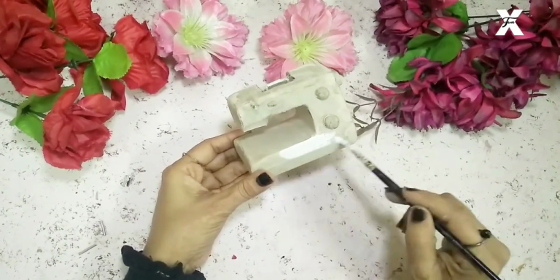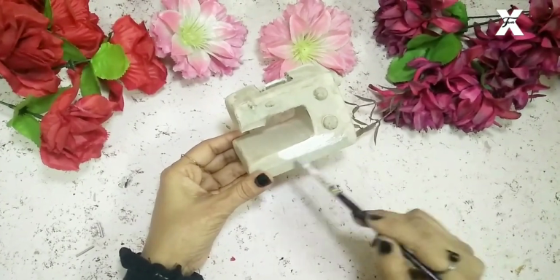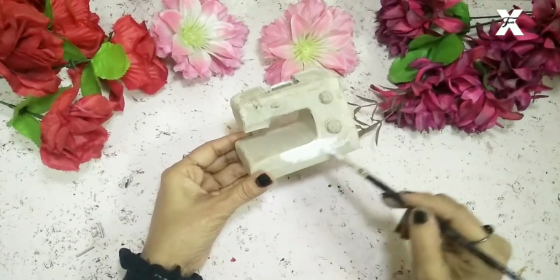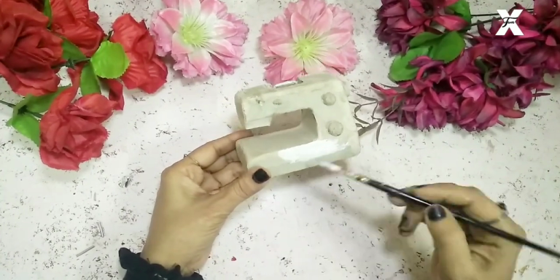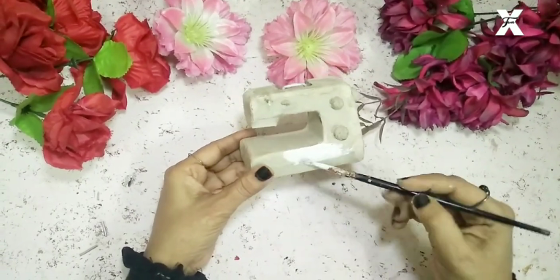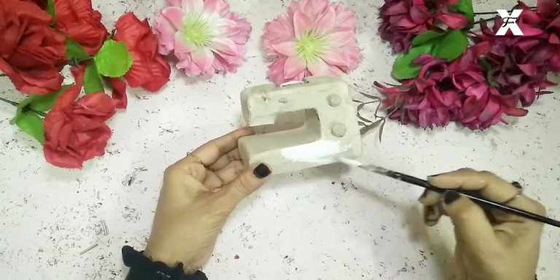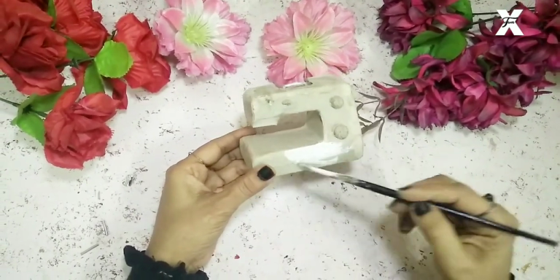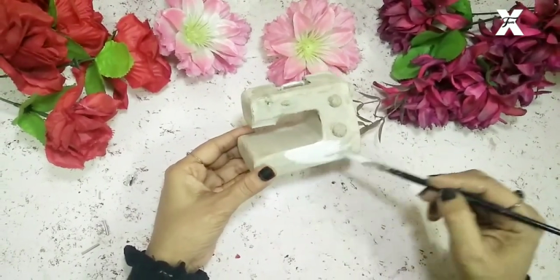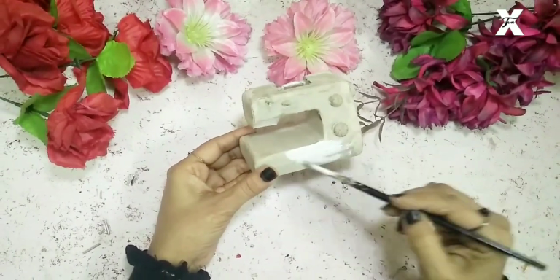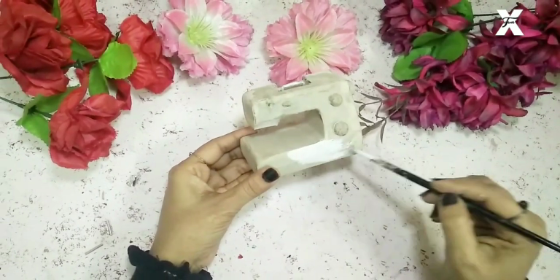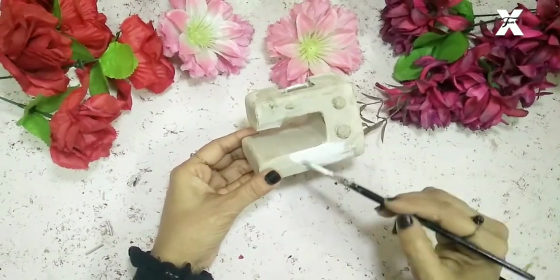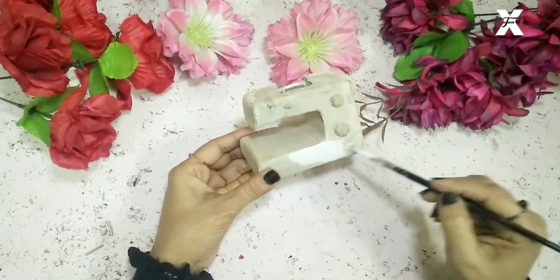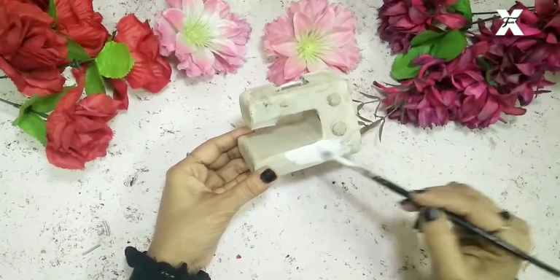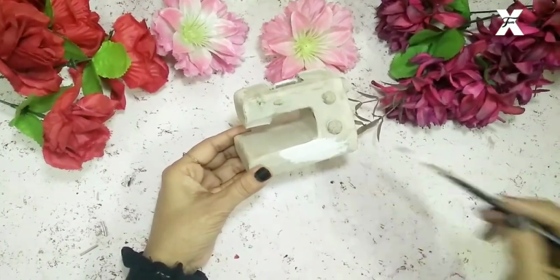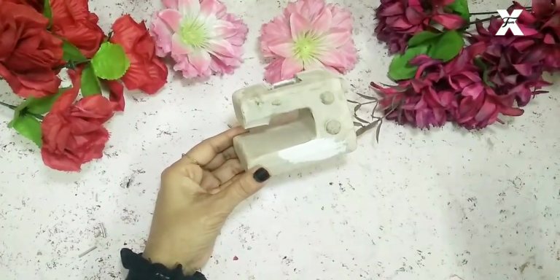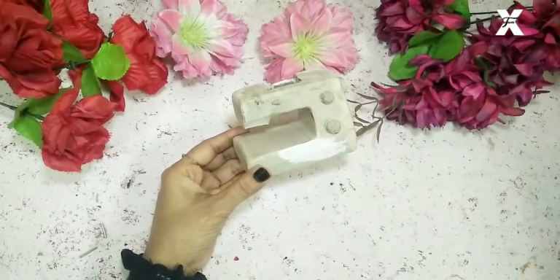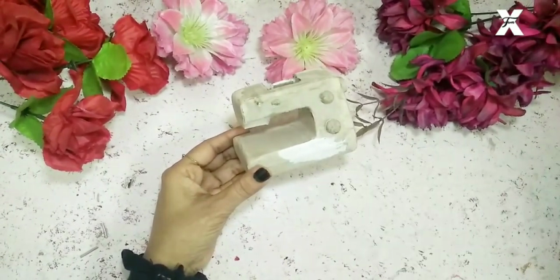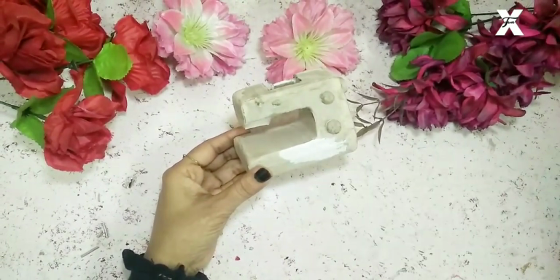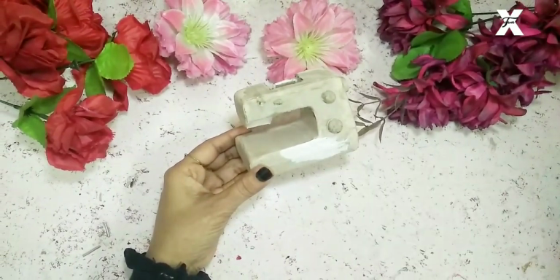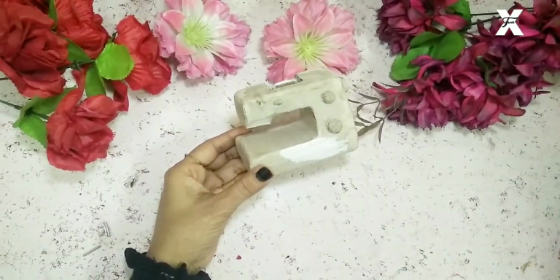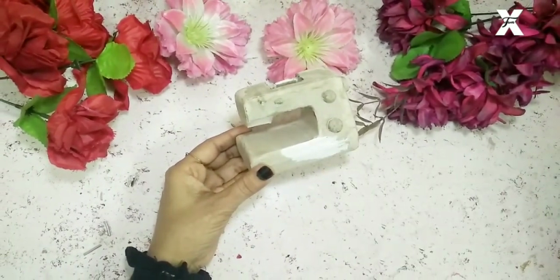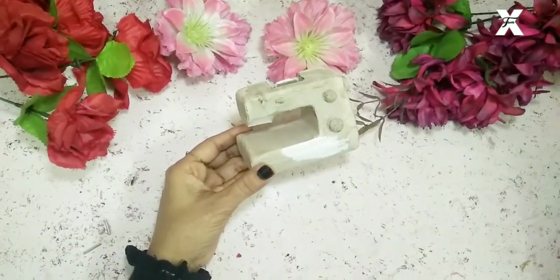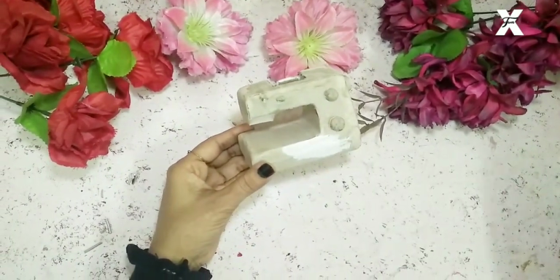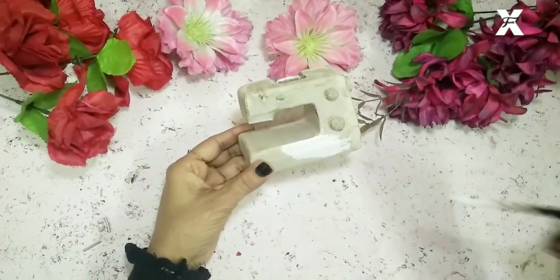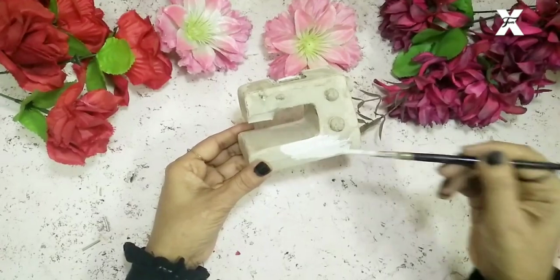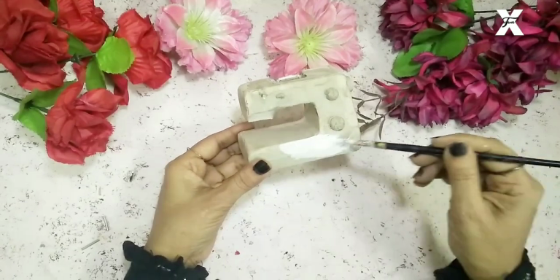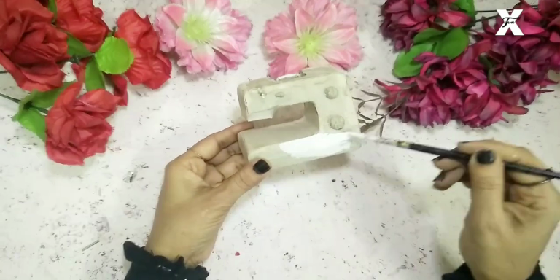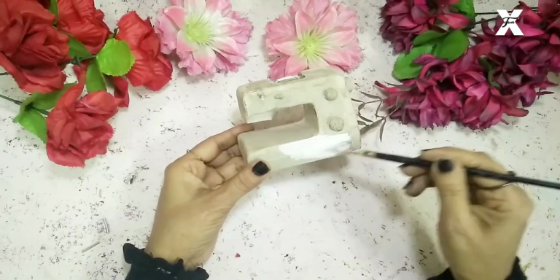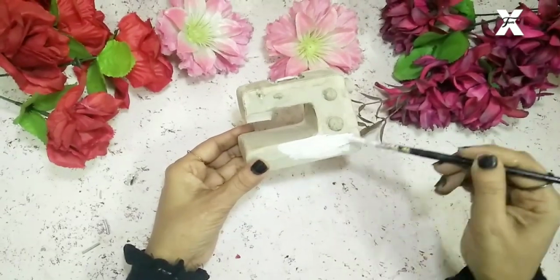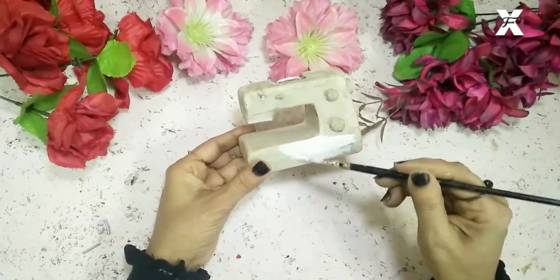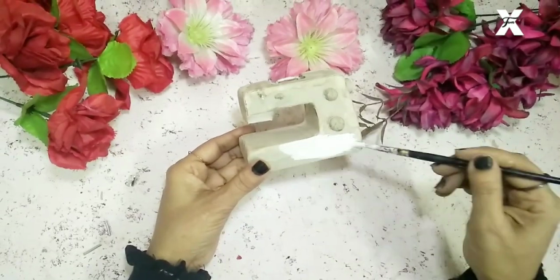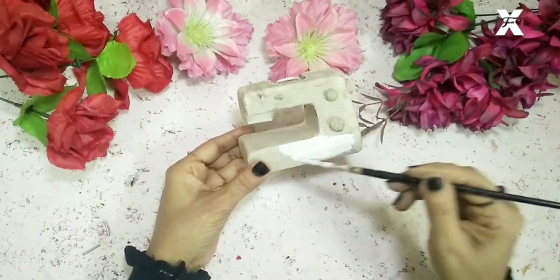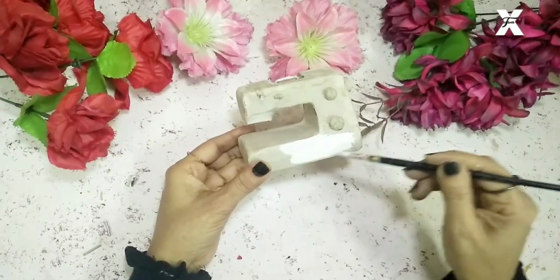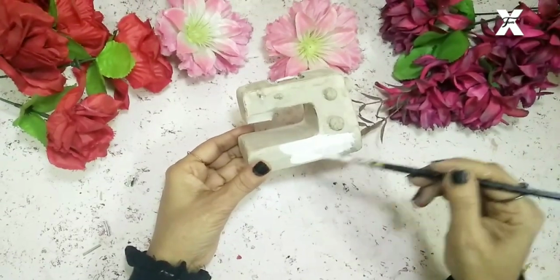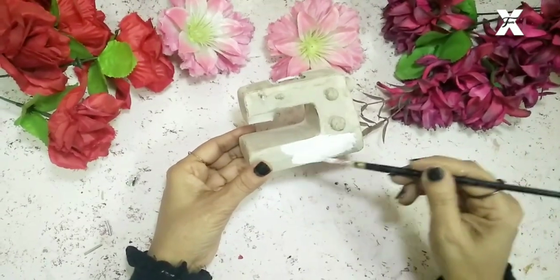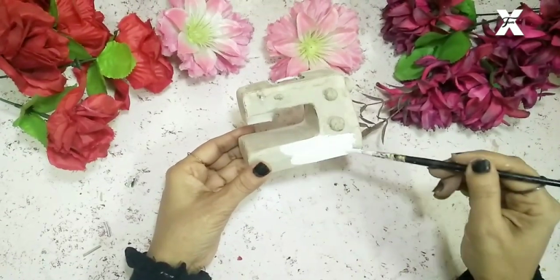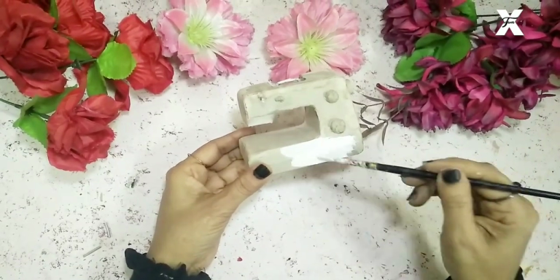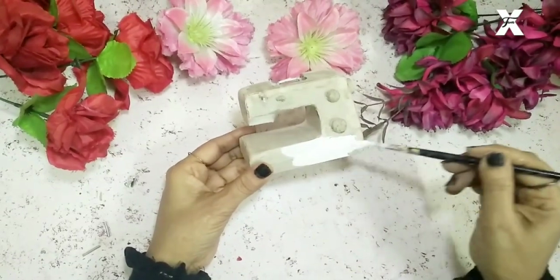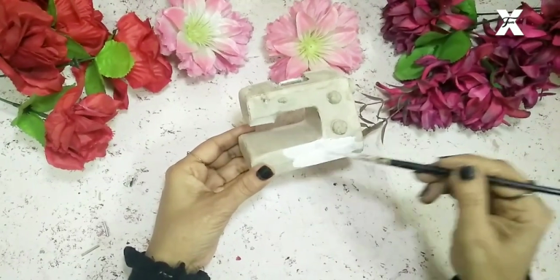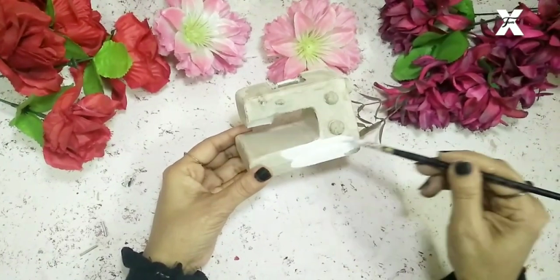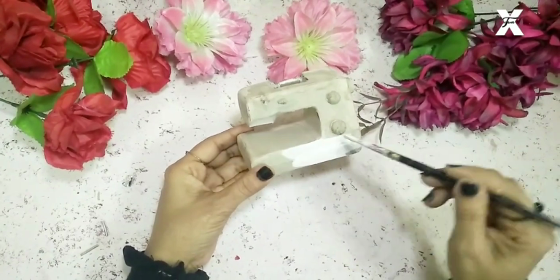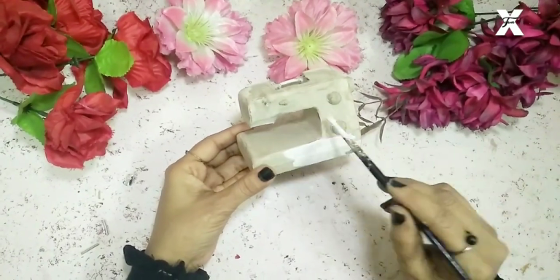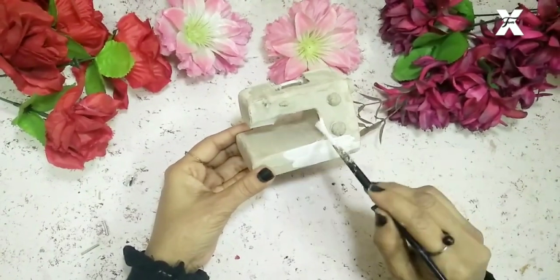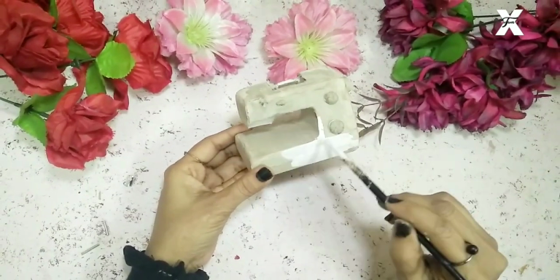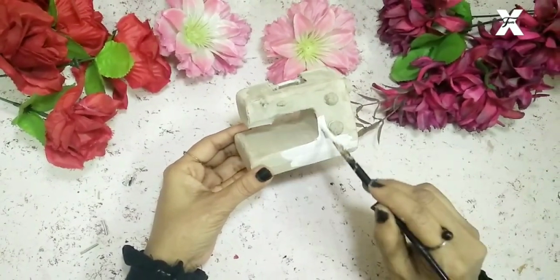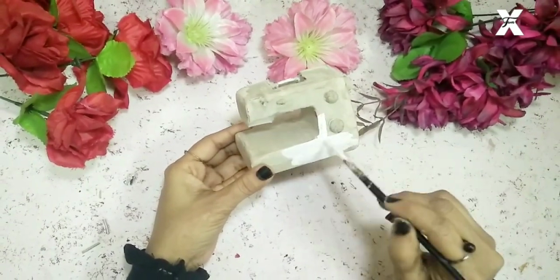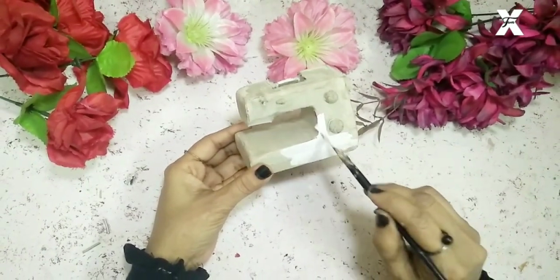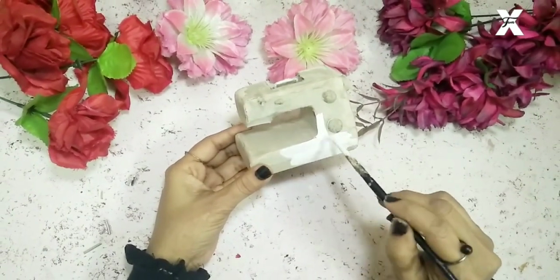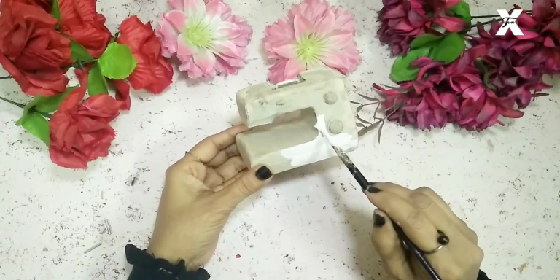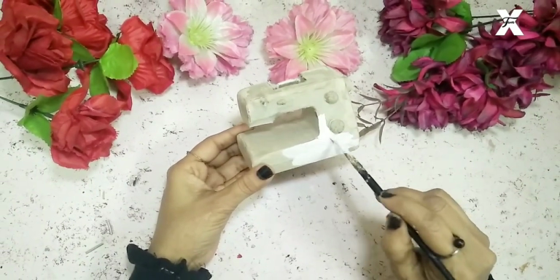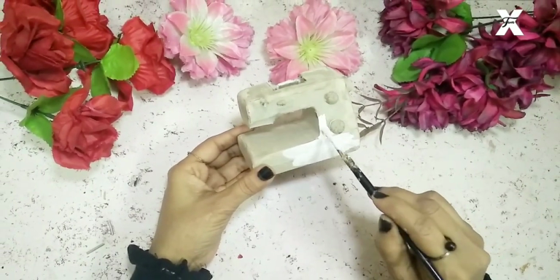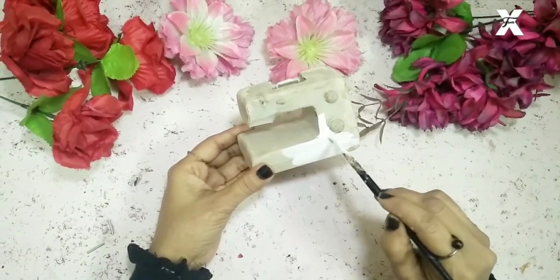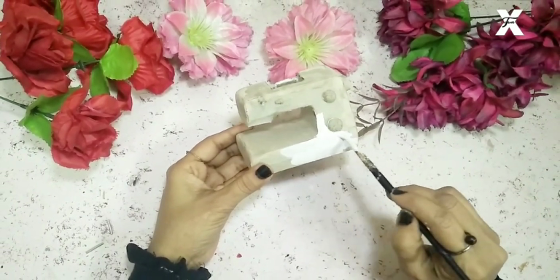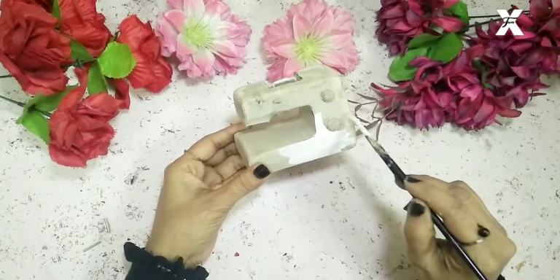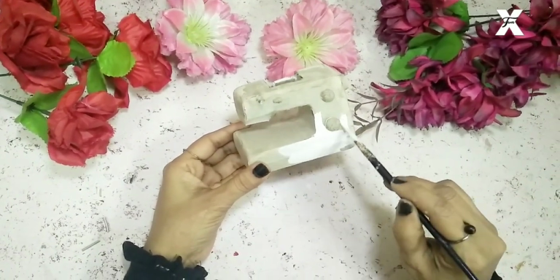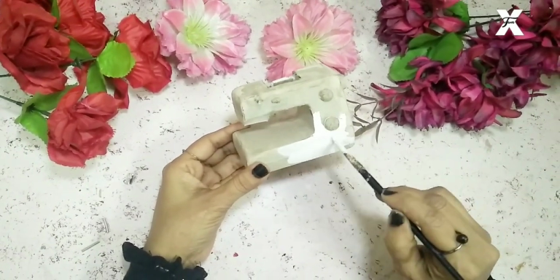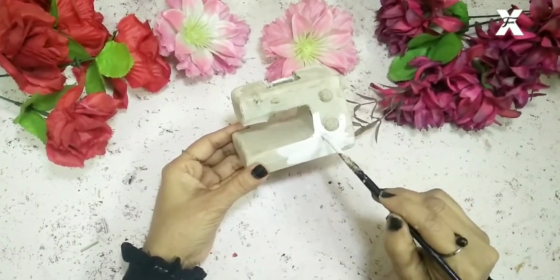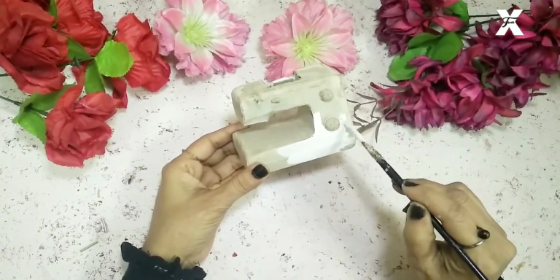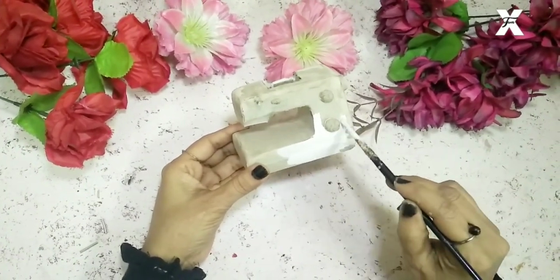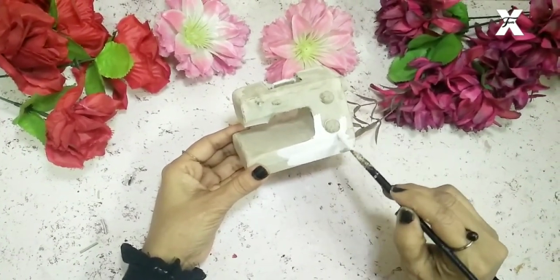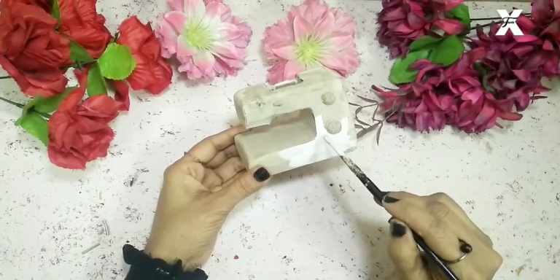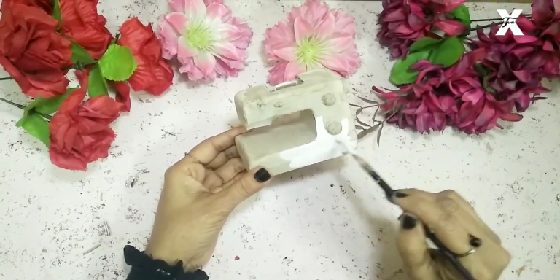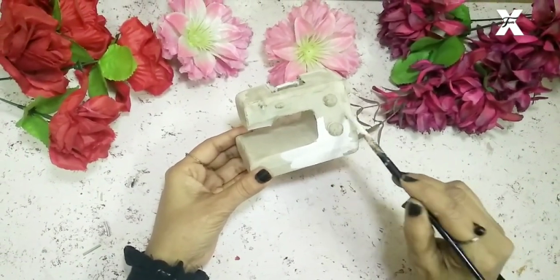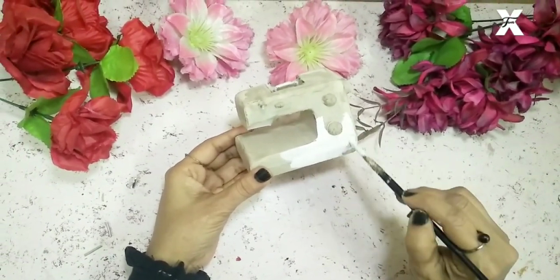This is the final part — I'll start painting the whole thing with complete white acrylic paint. I'm going for a white sewing machine, so I'll paint it white.